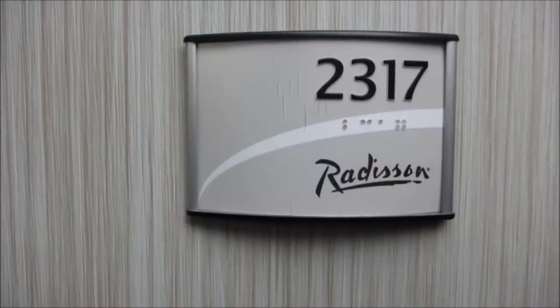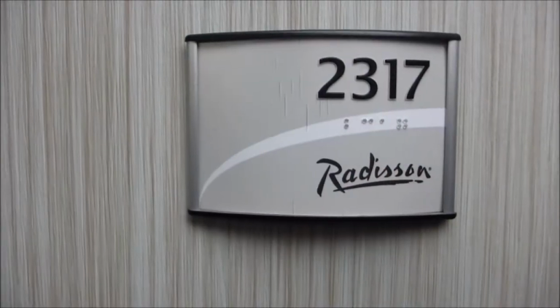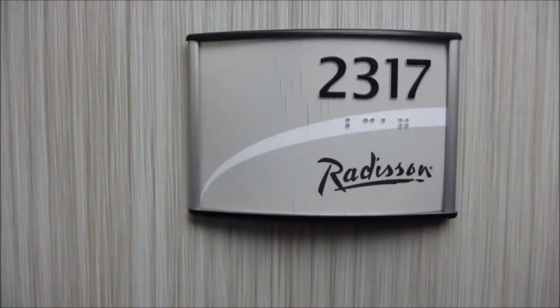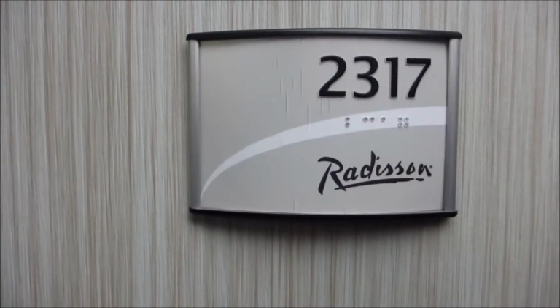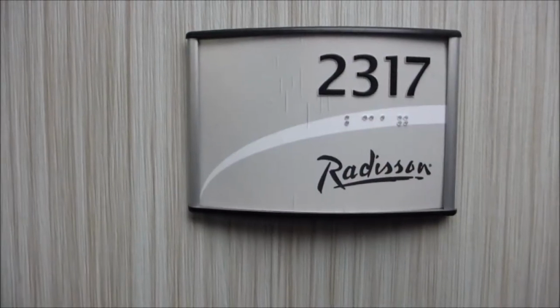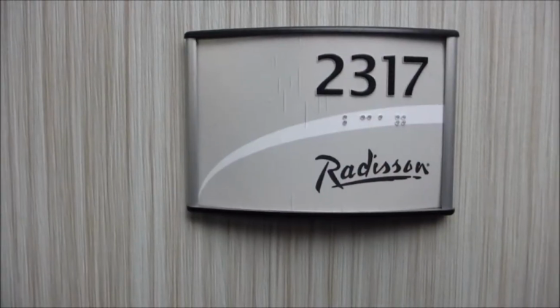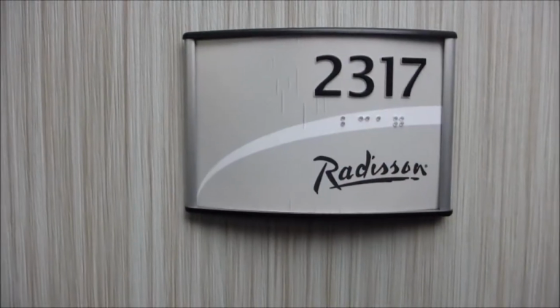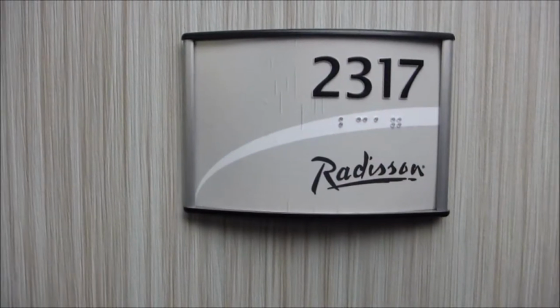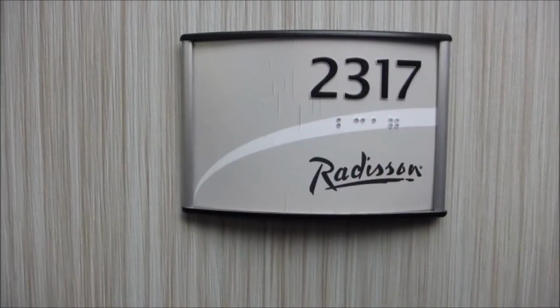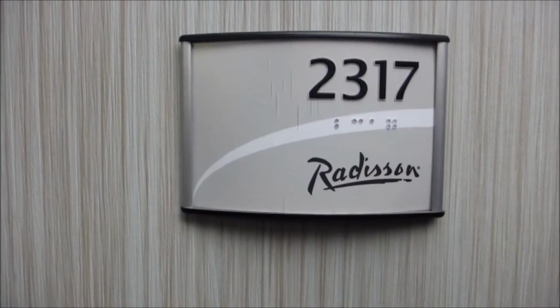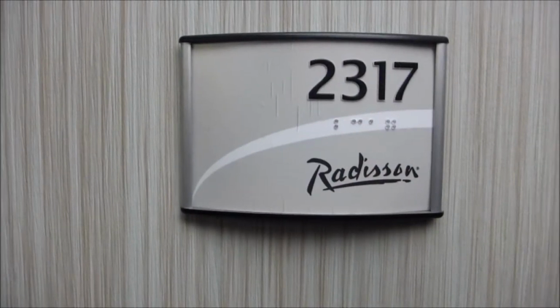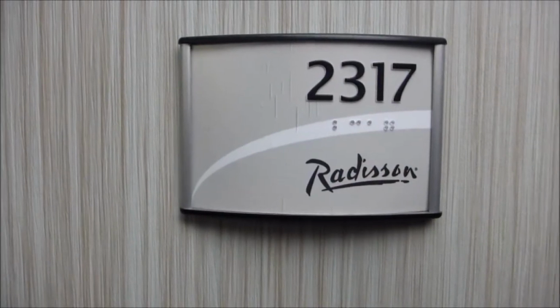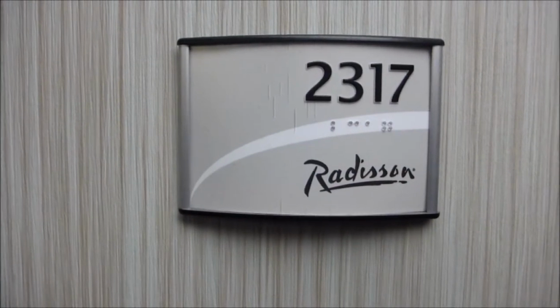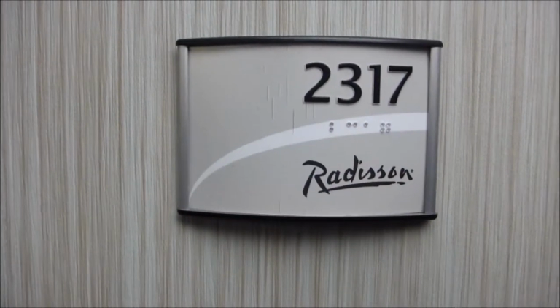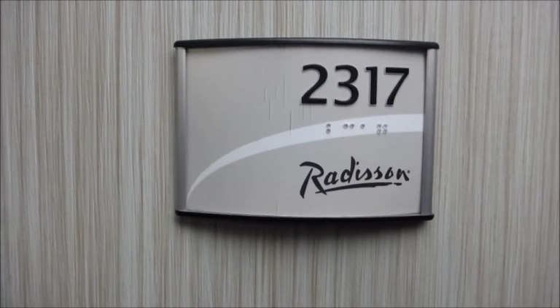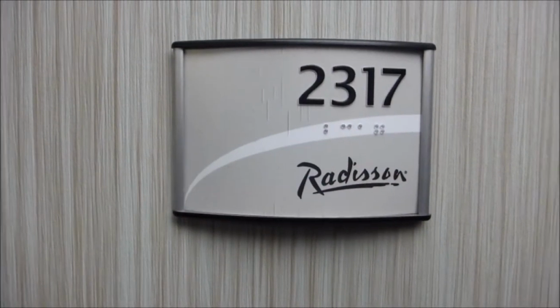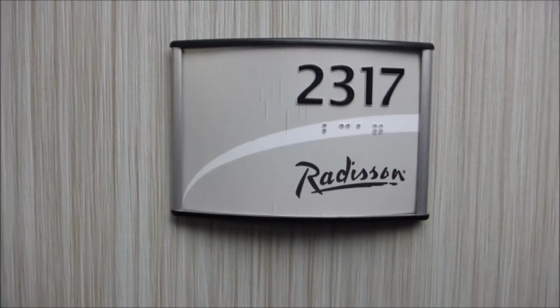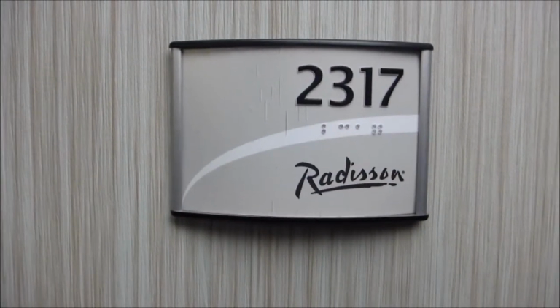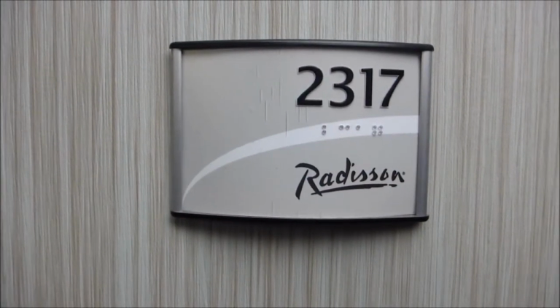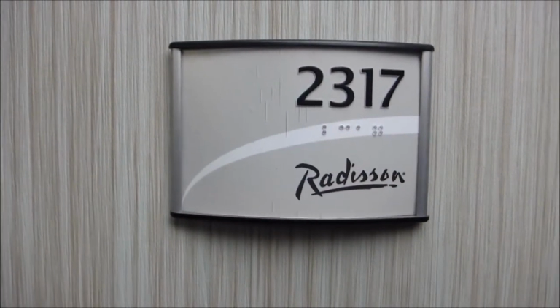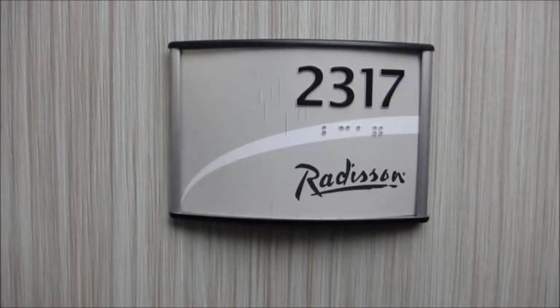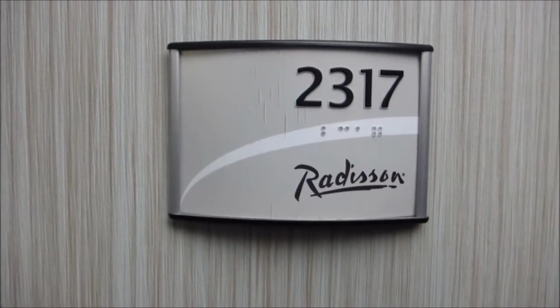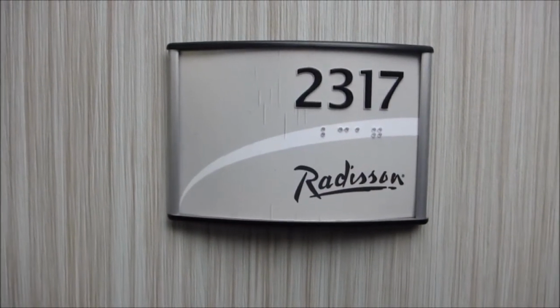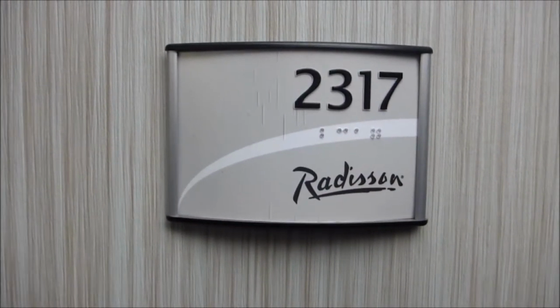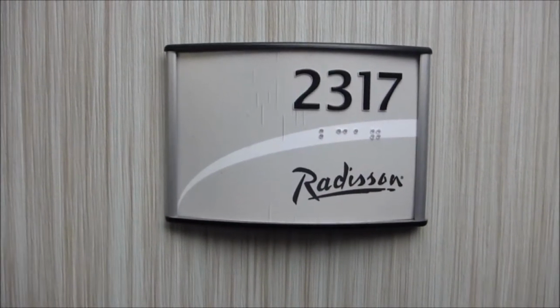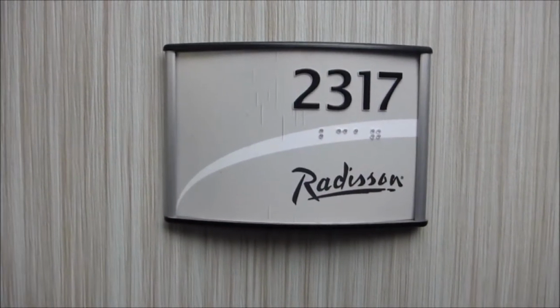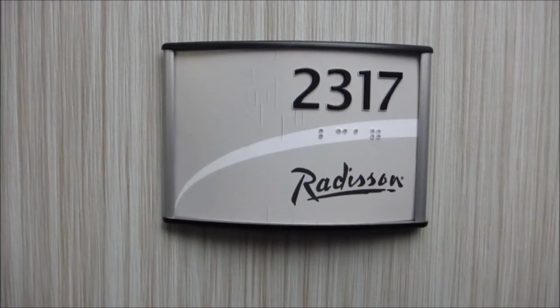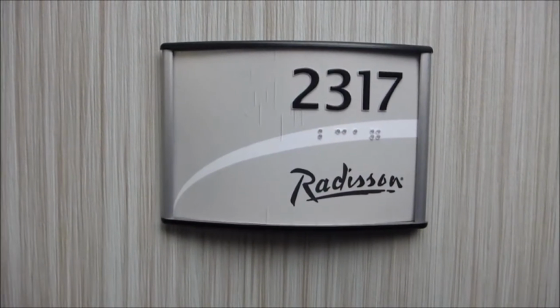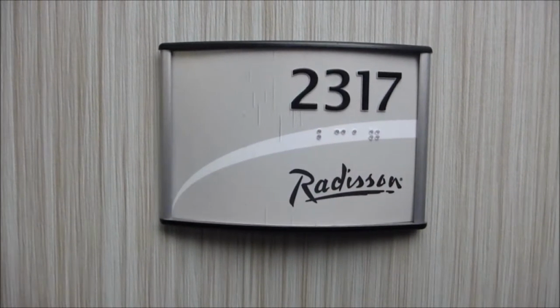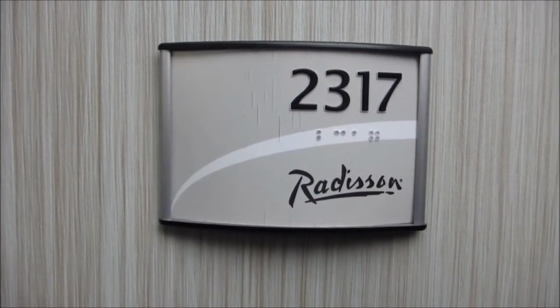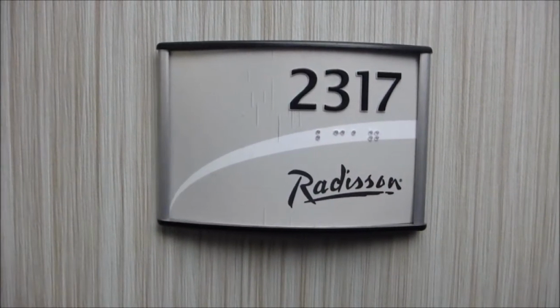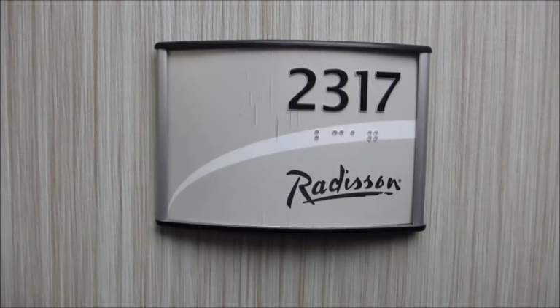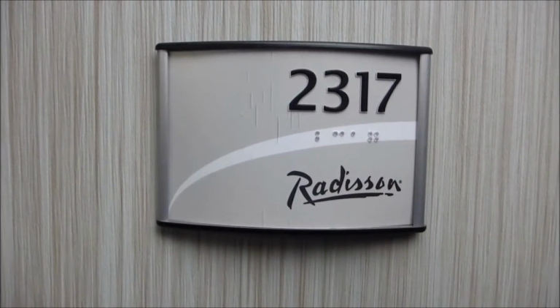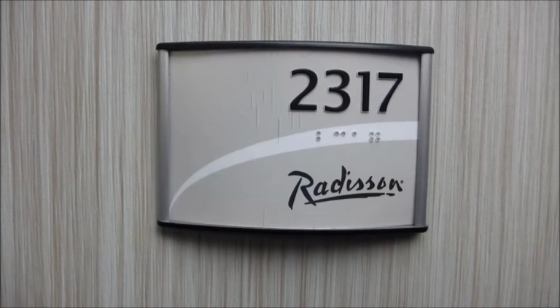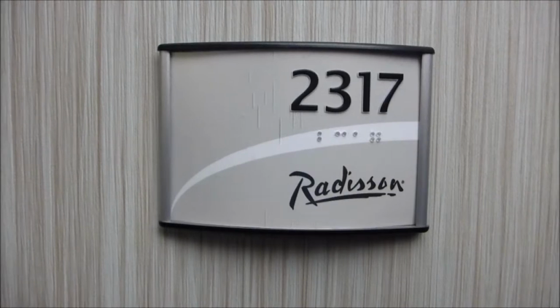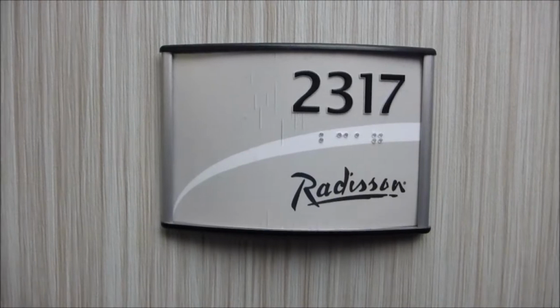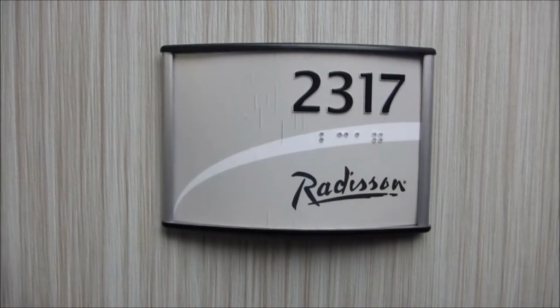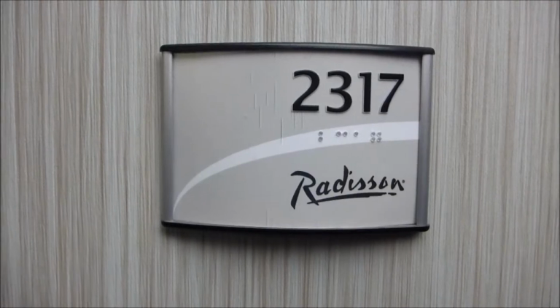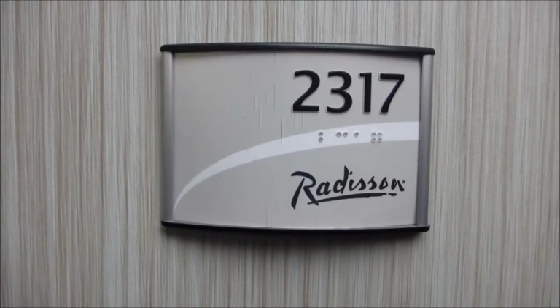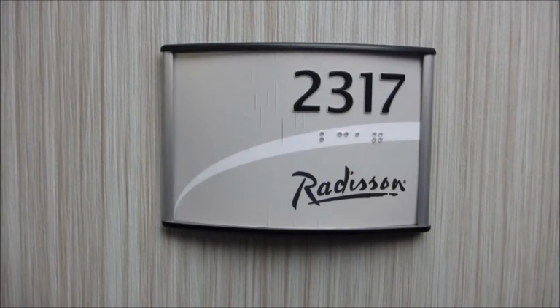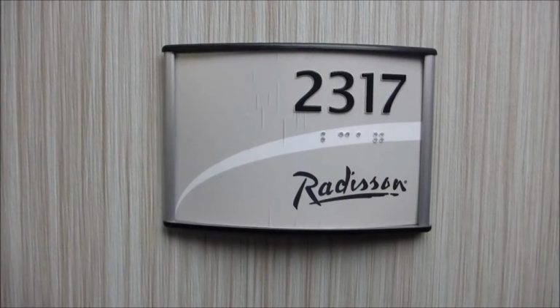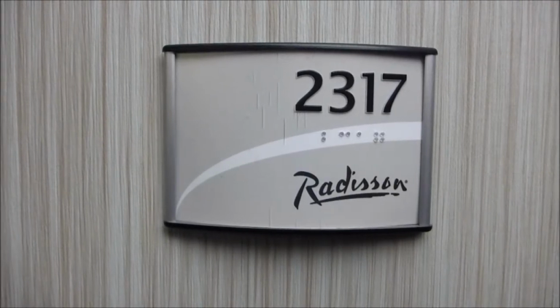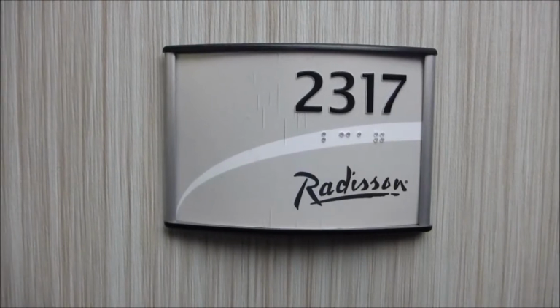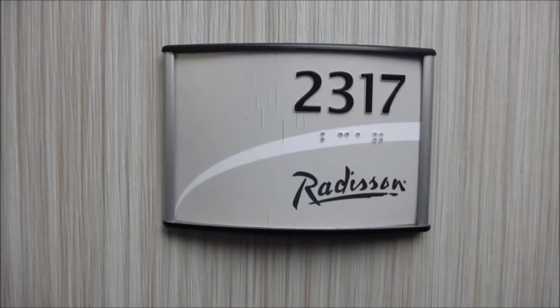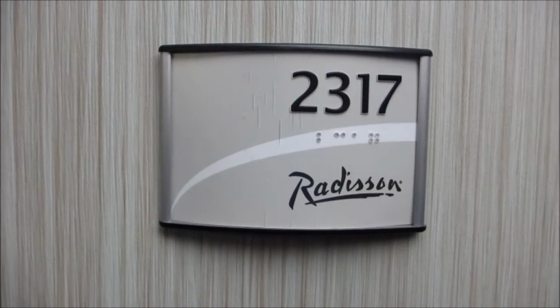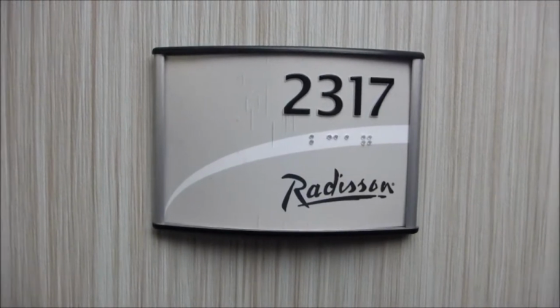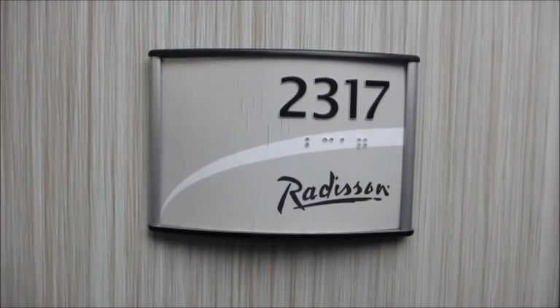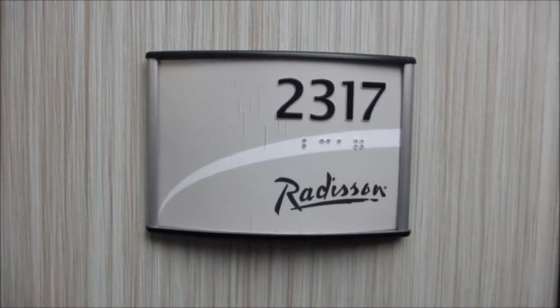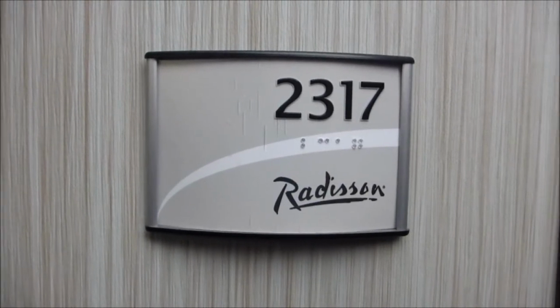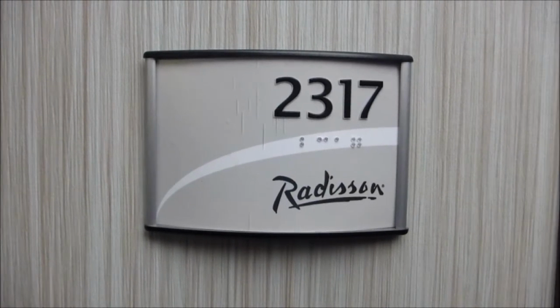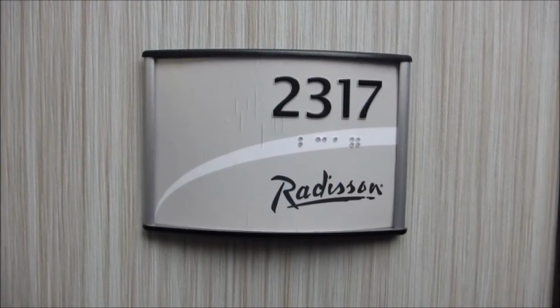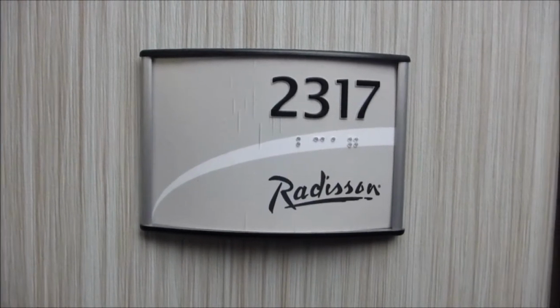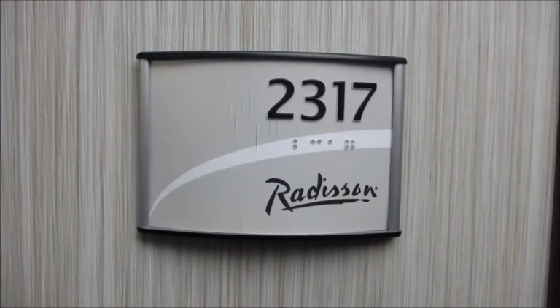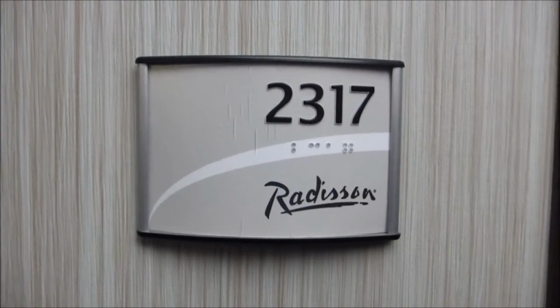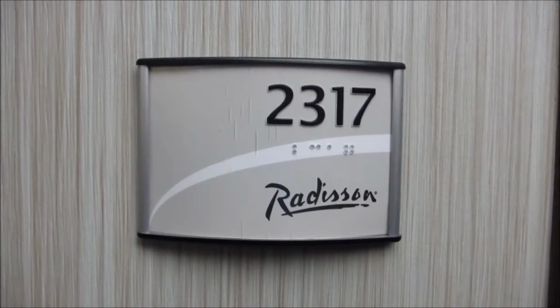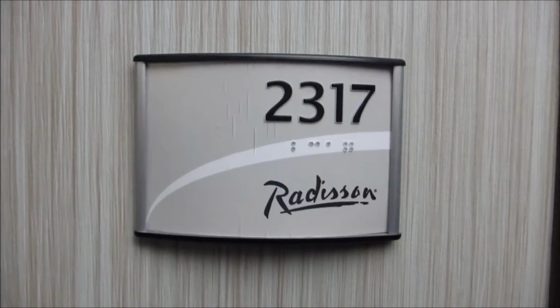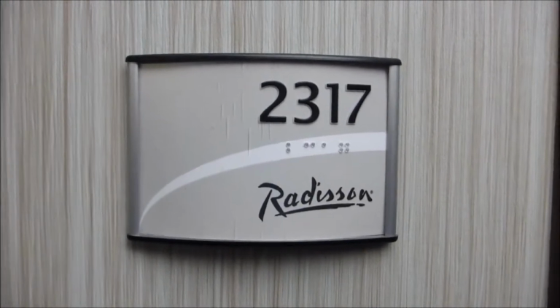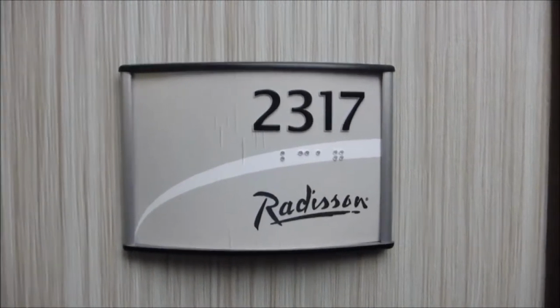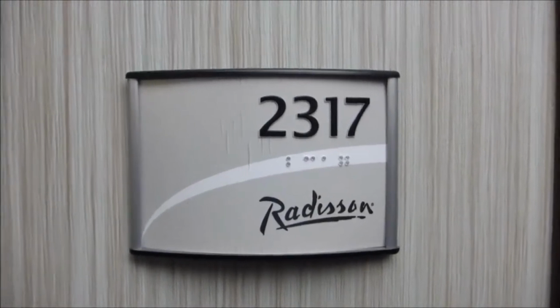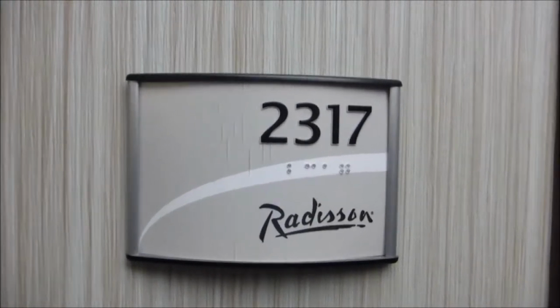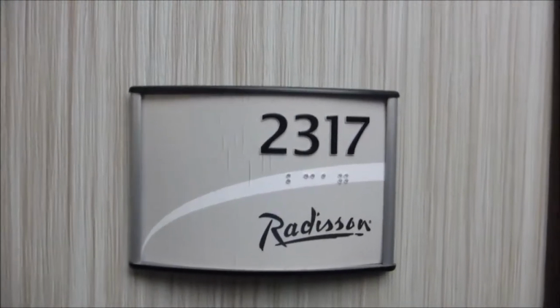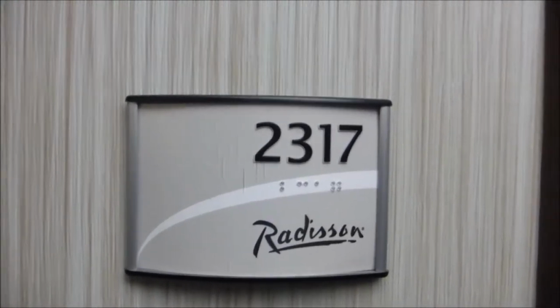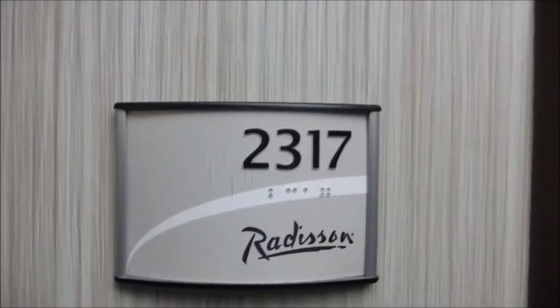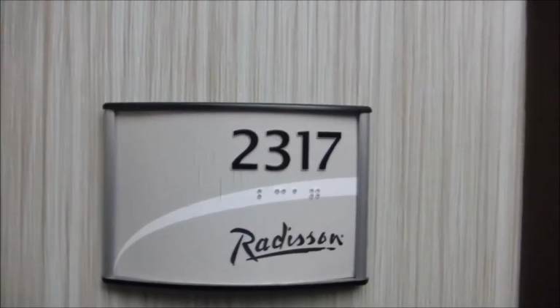This is Dickie's room tour for room 2317 at the Radisson Hotel in downtown Winnipeg.